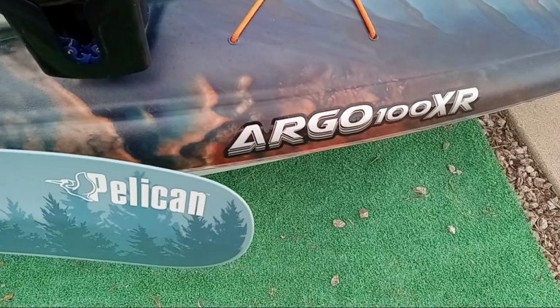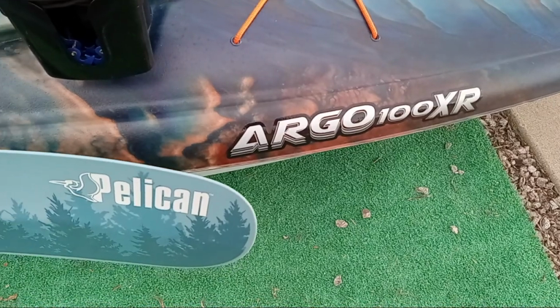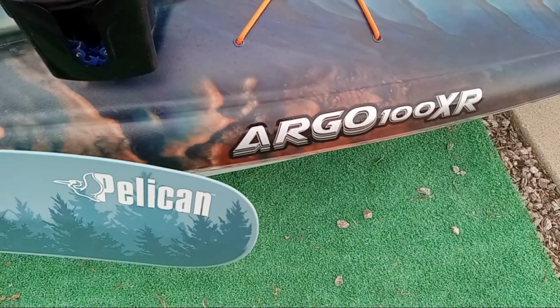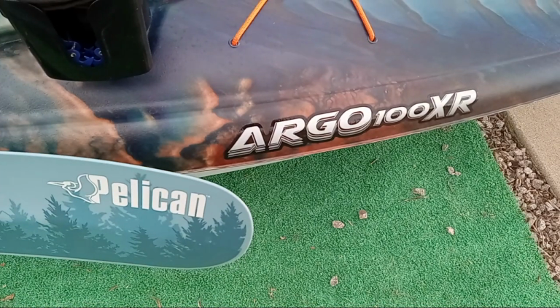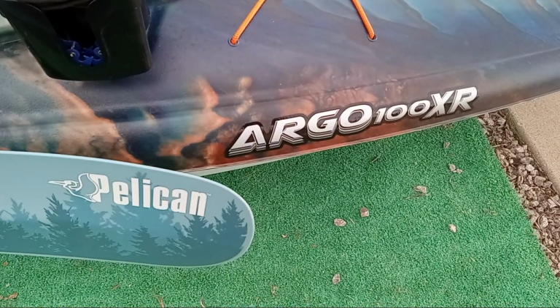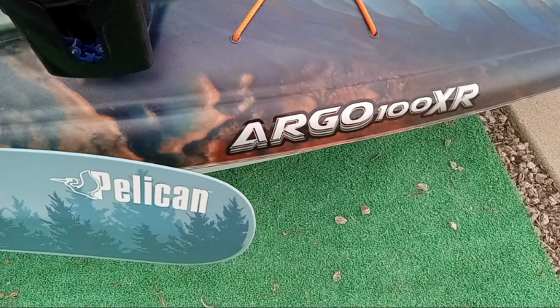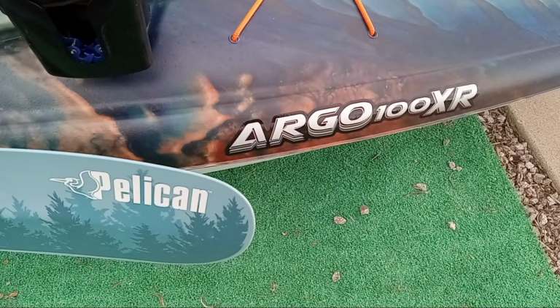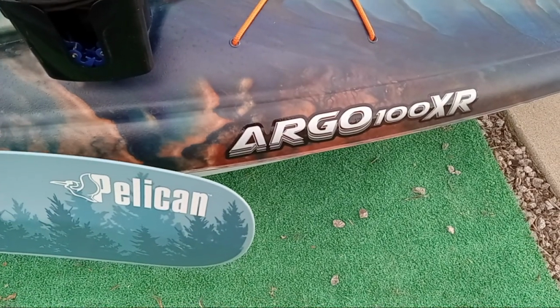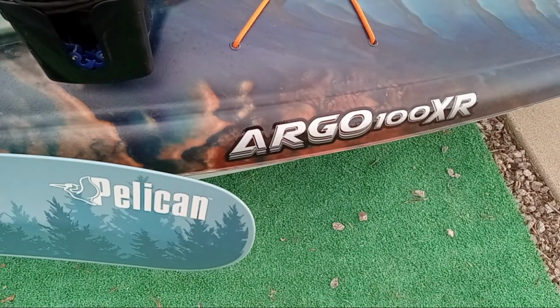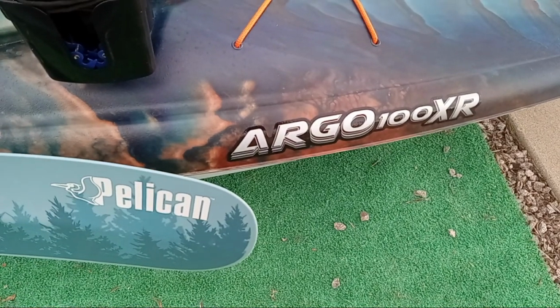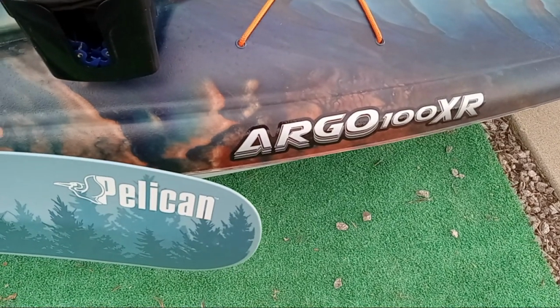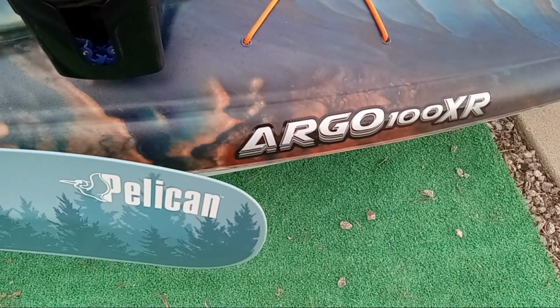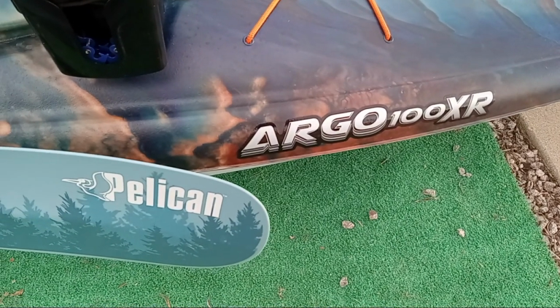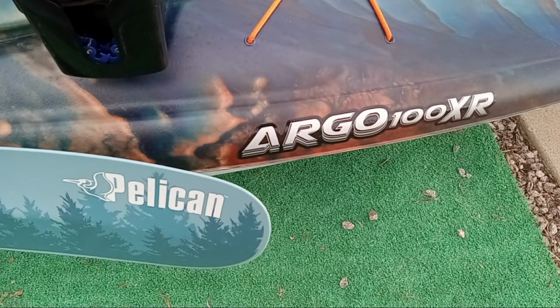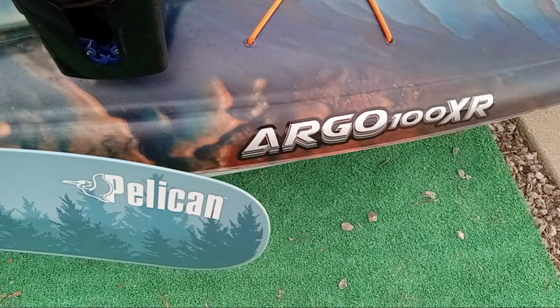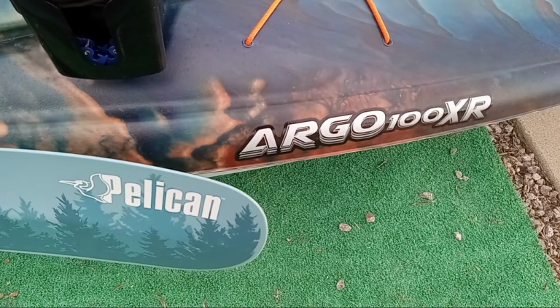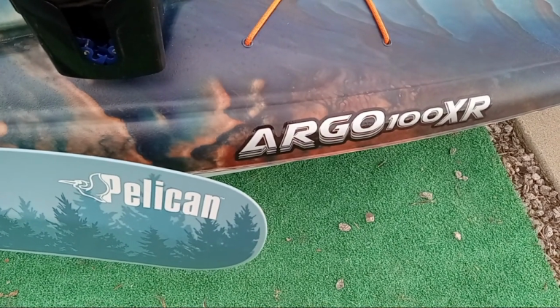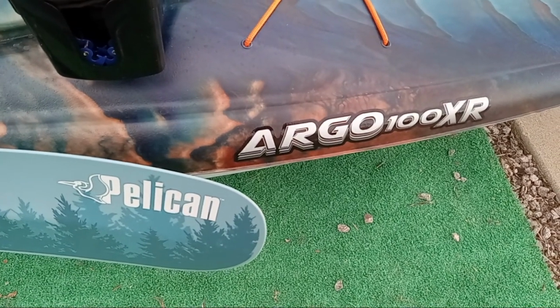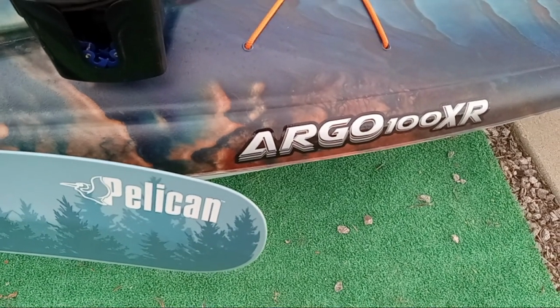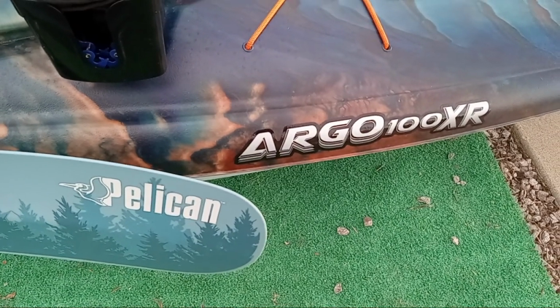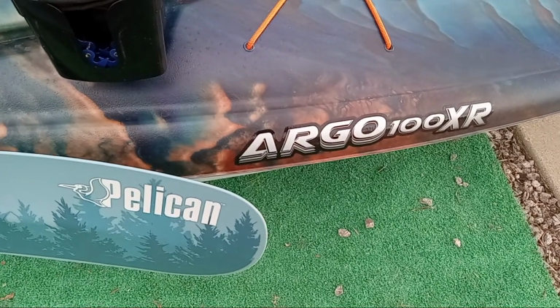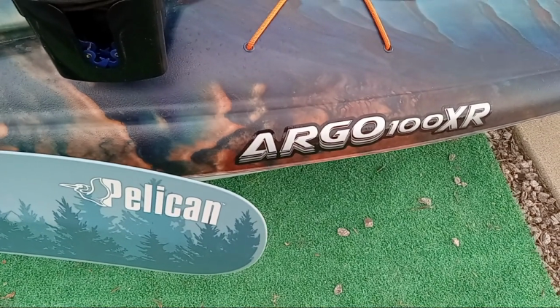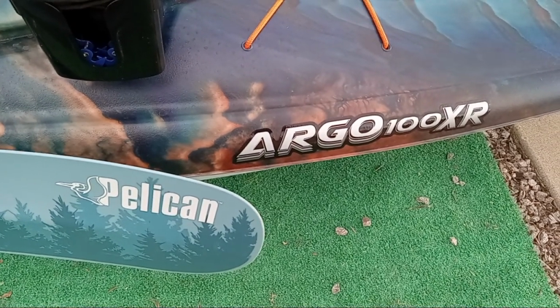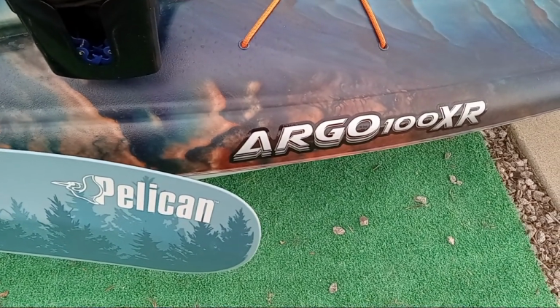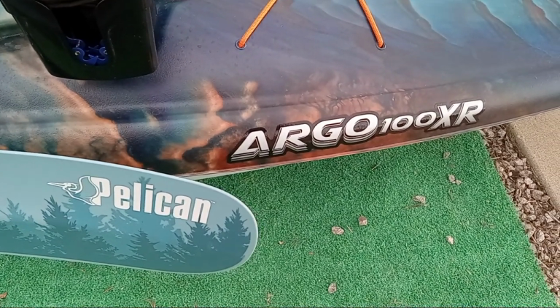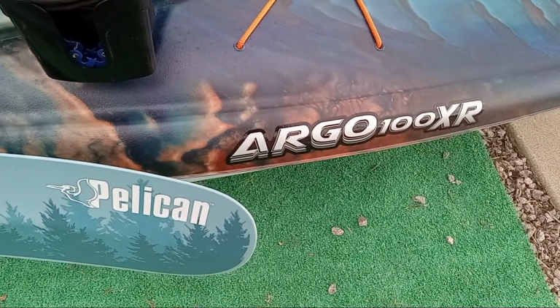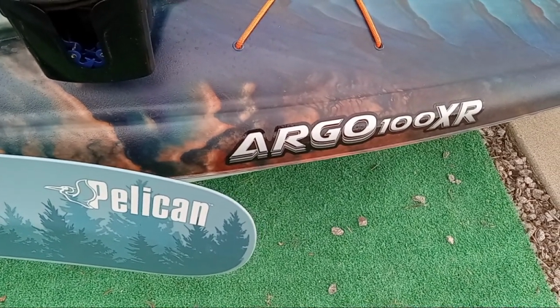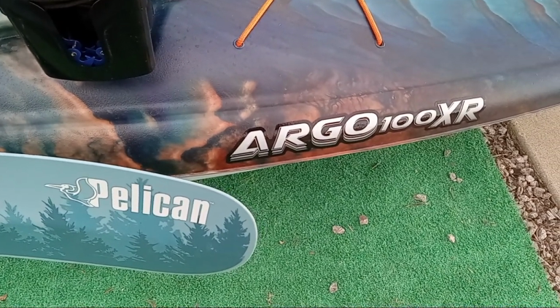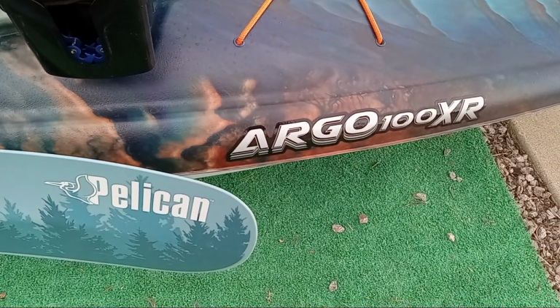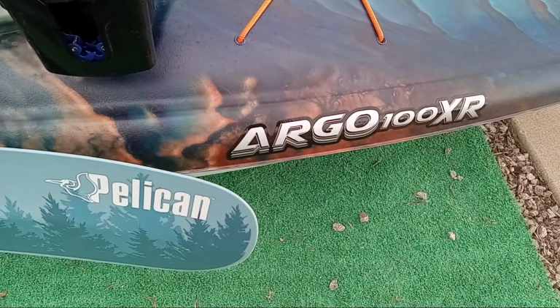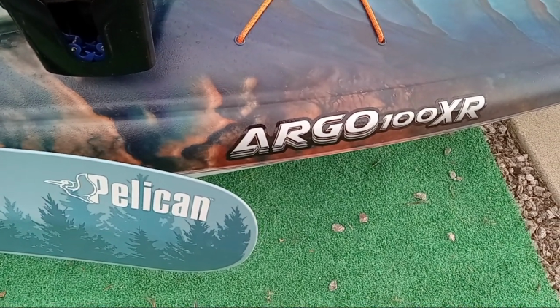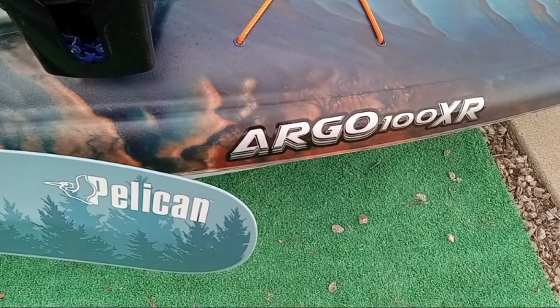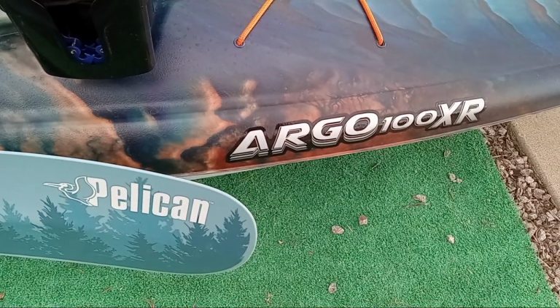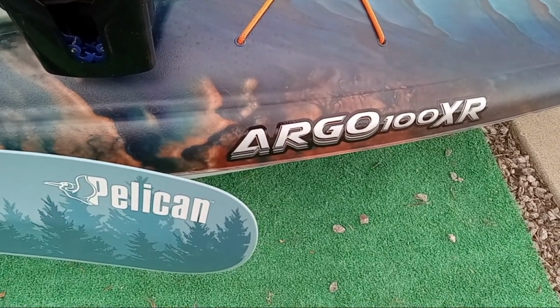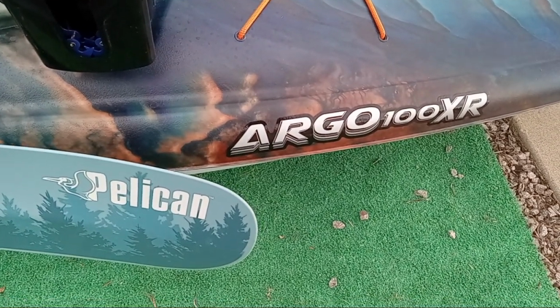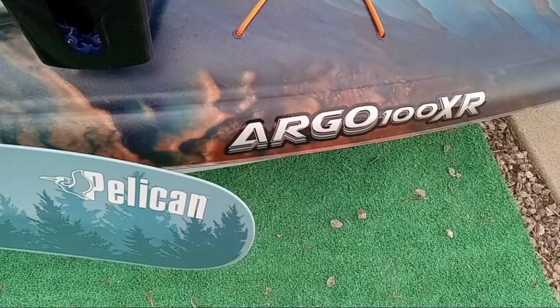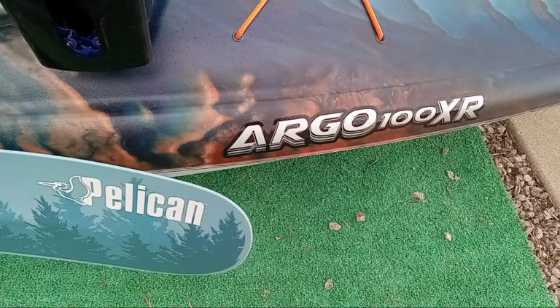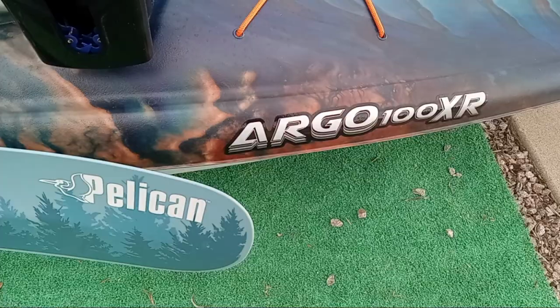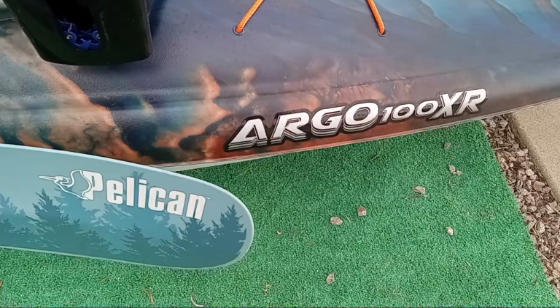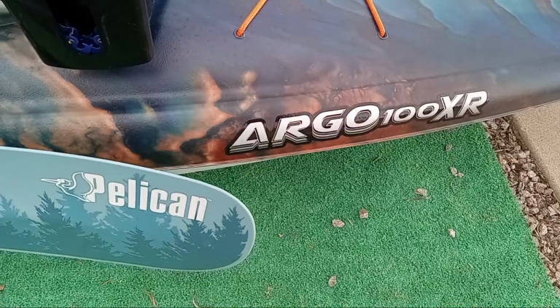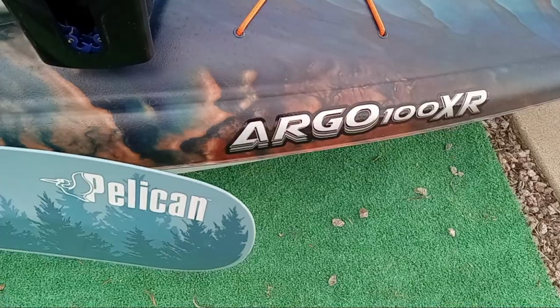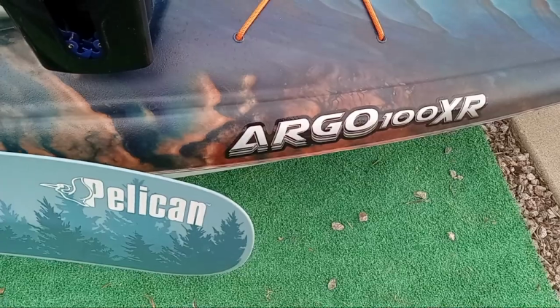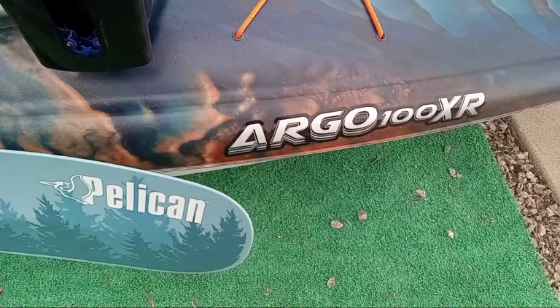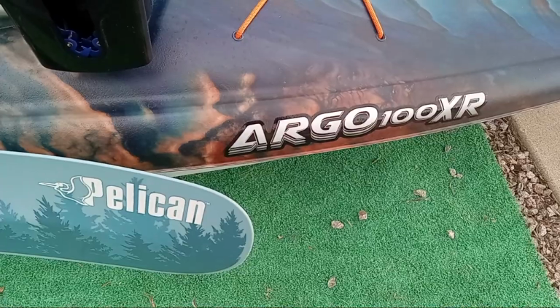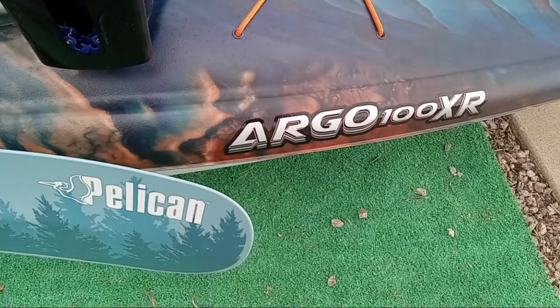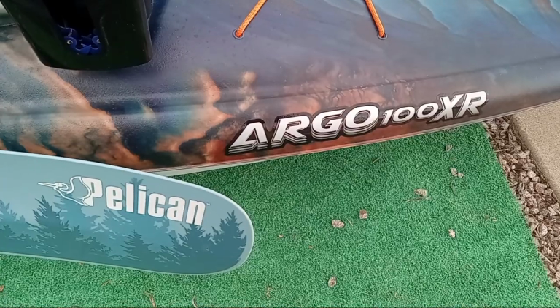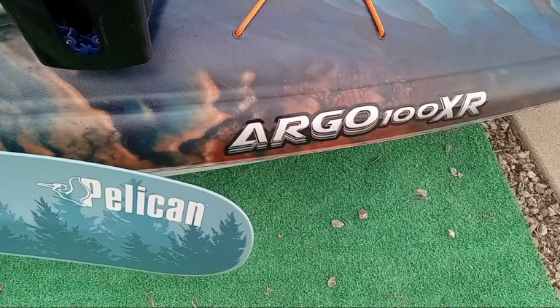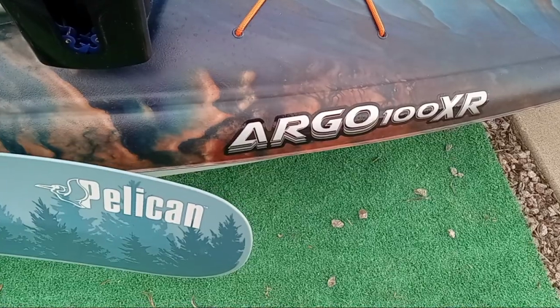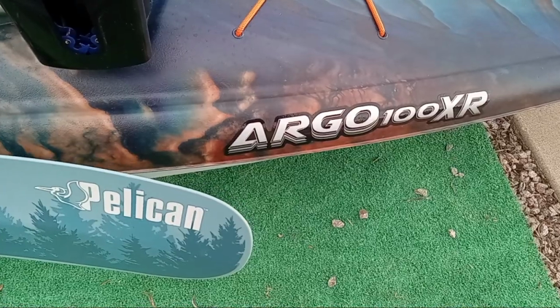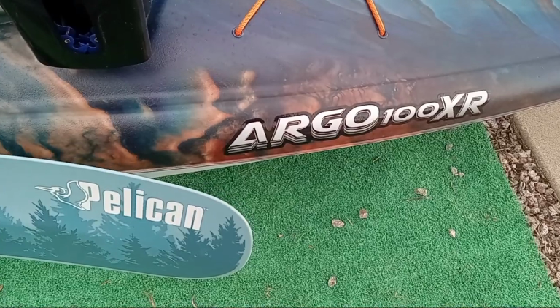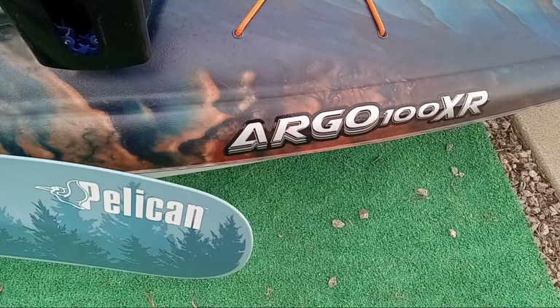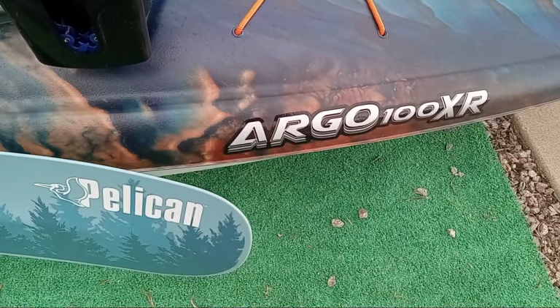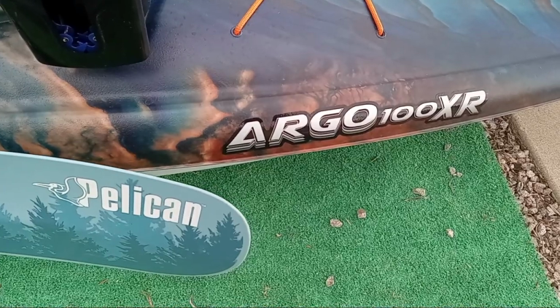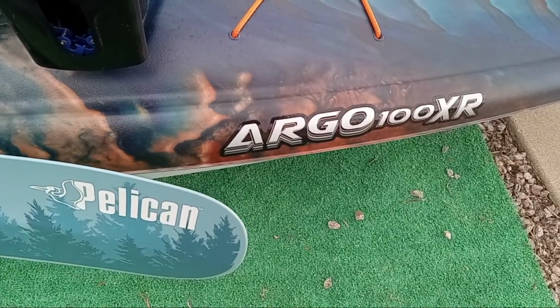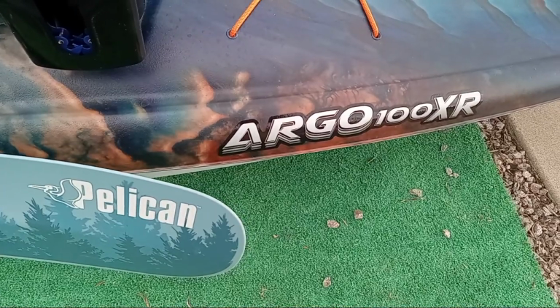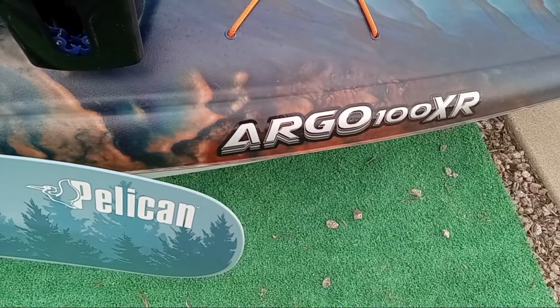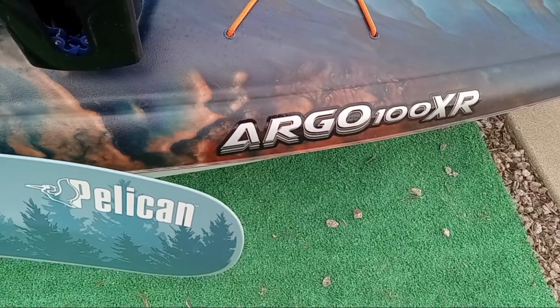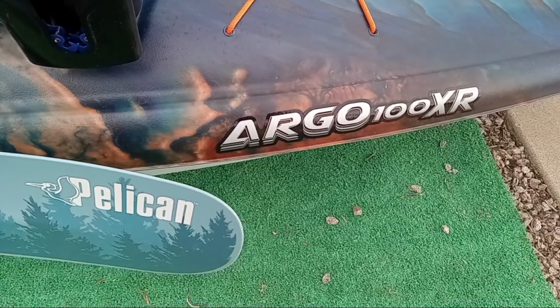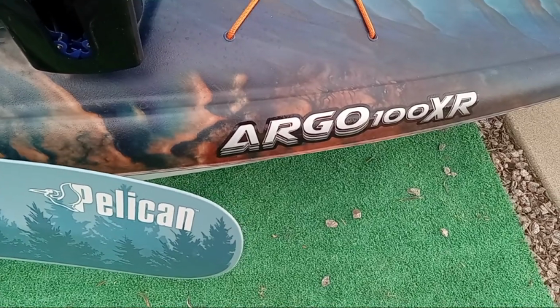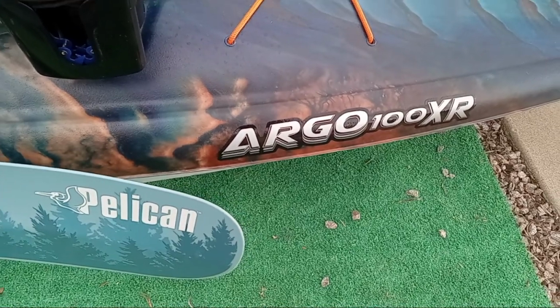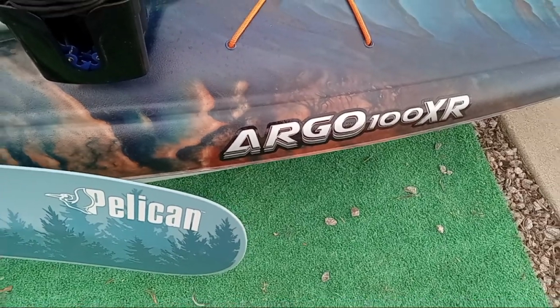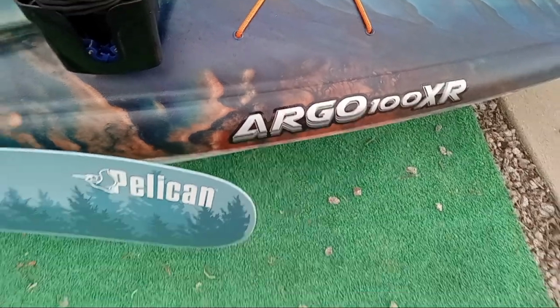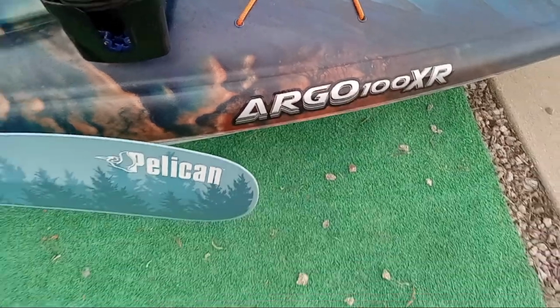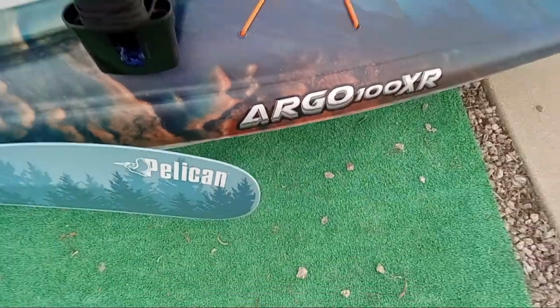Good afternoon, this is Ross, the Hatch Yacker Hendricks, and this is my walk-around review of the Pelican Argo 100 XR.